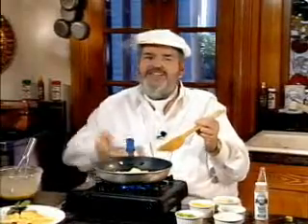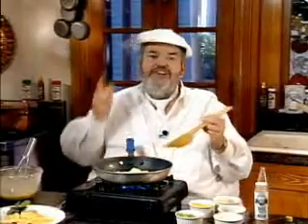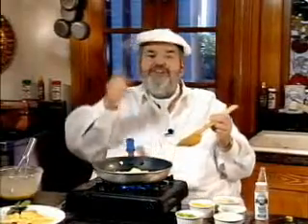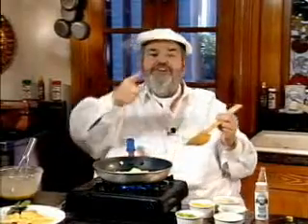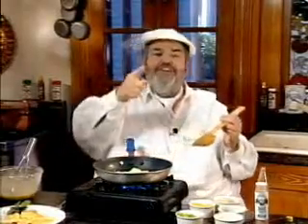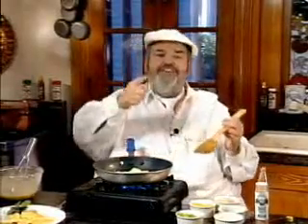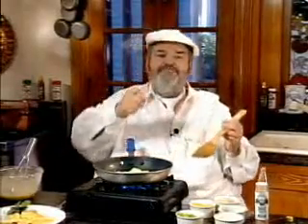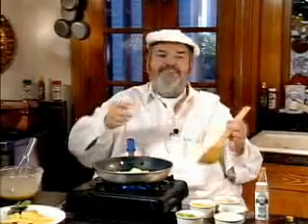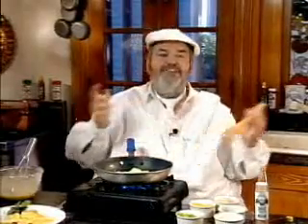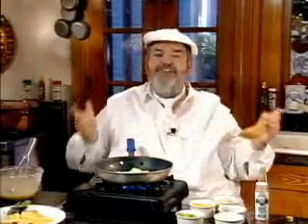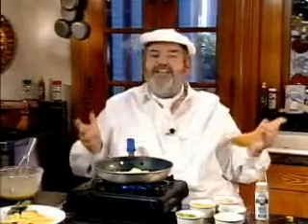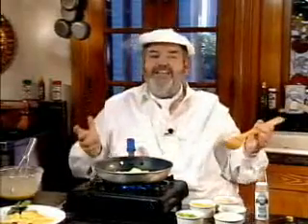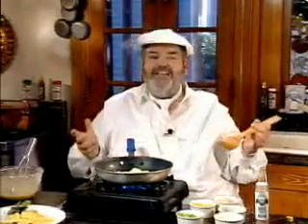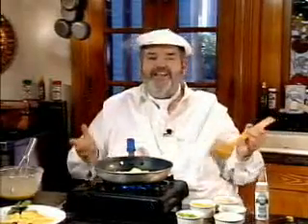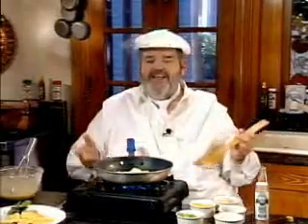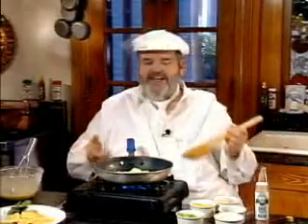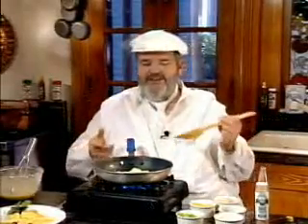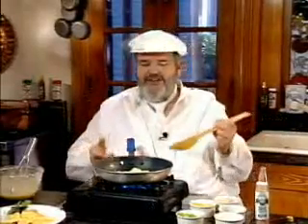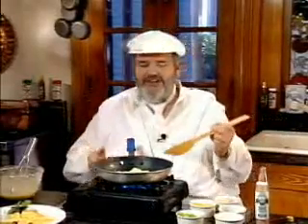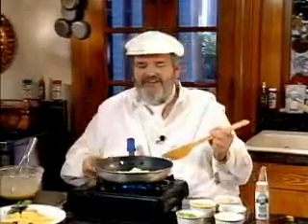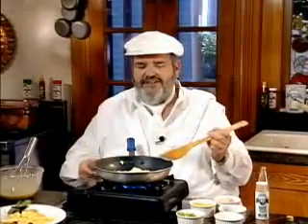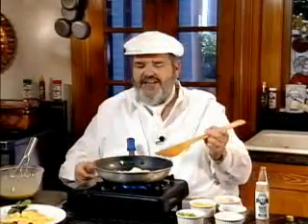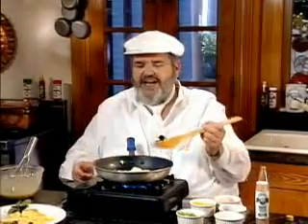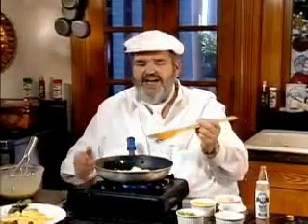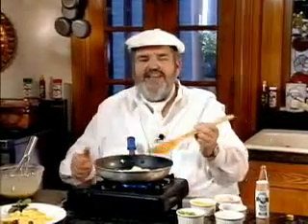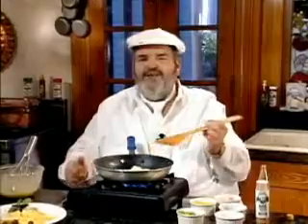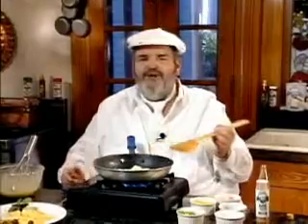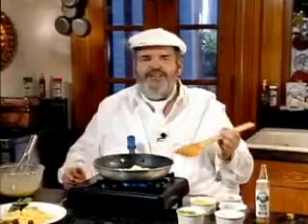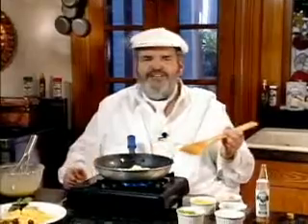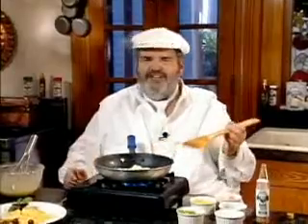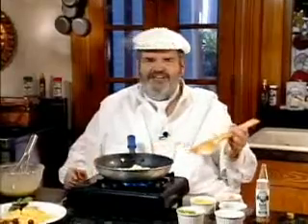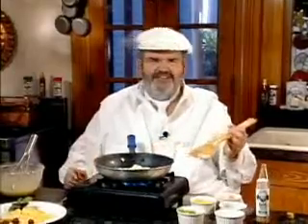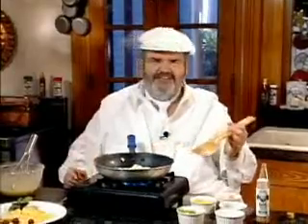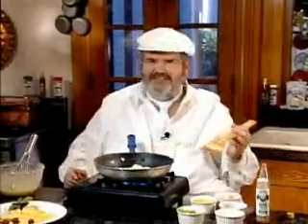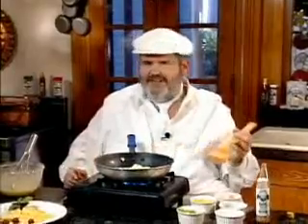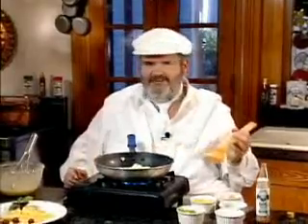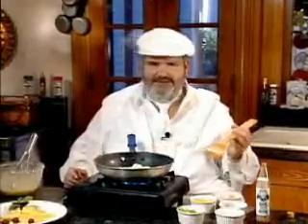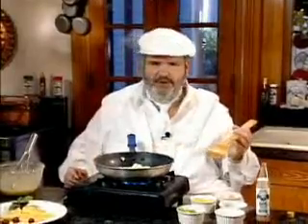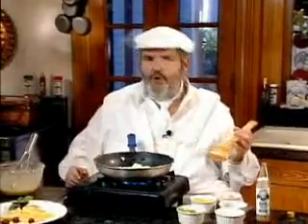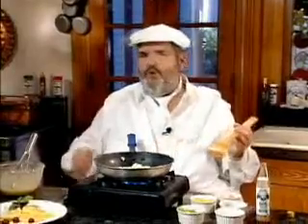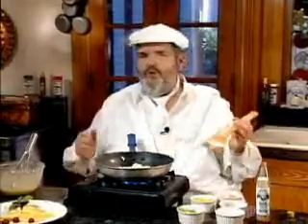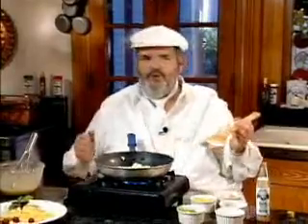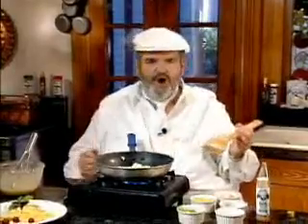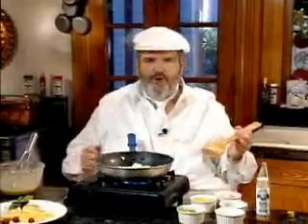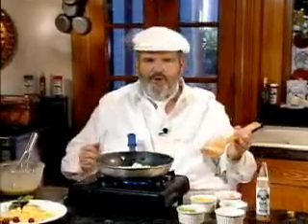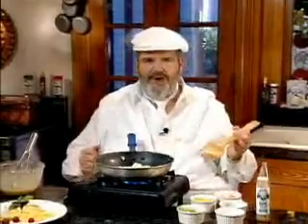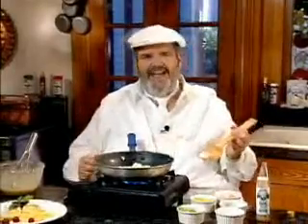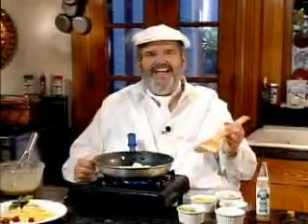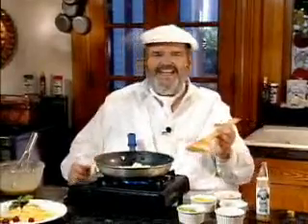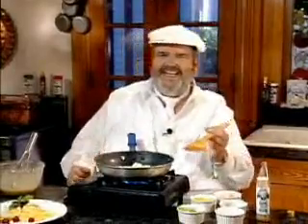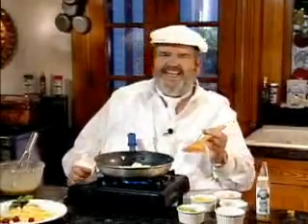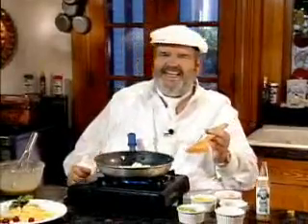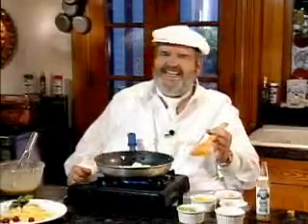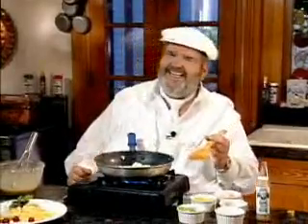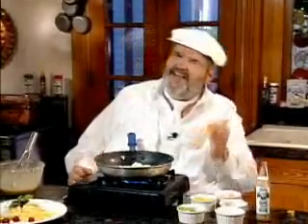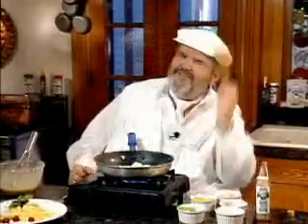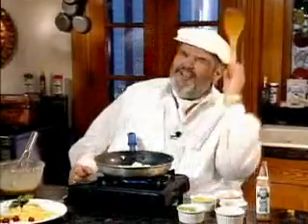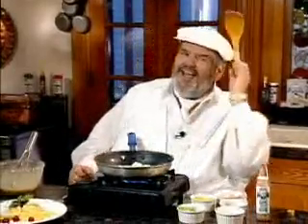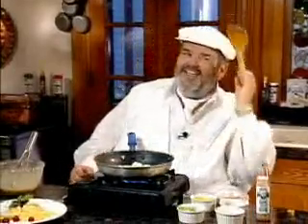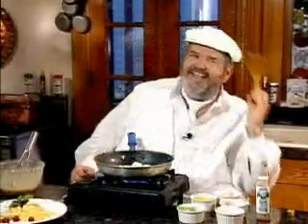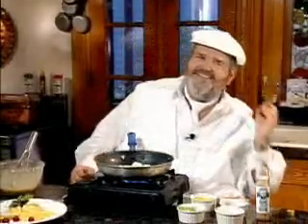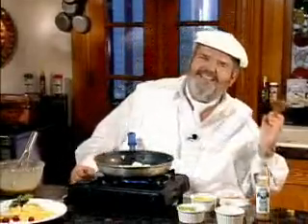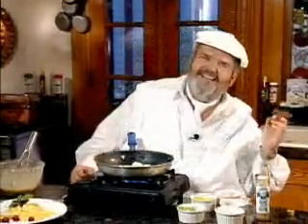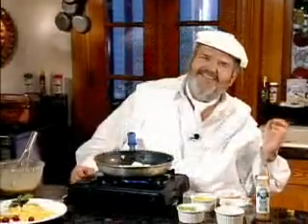And that's good cooking, good eating, and good loving. I can't wait to get into this omelet. Love you guys out there.